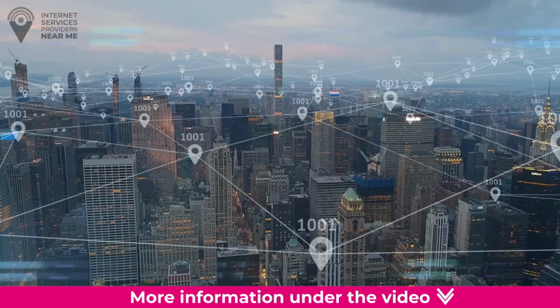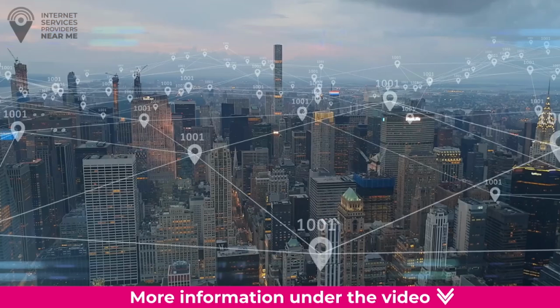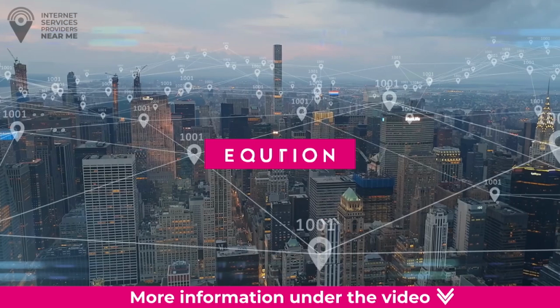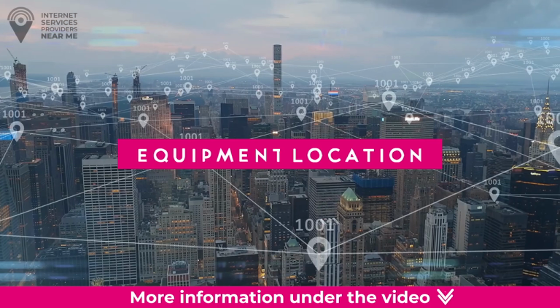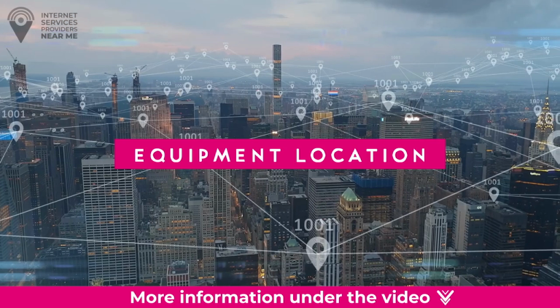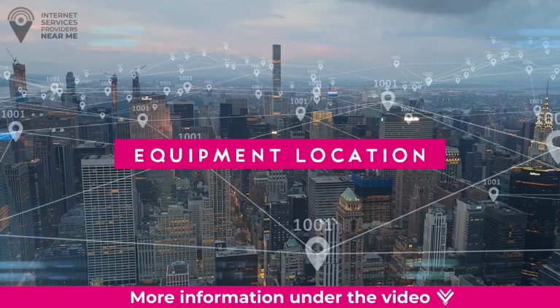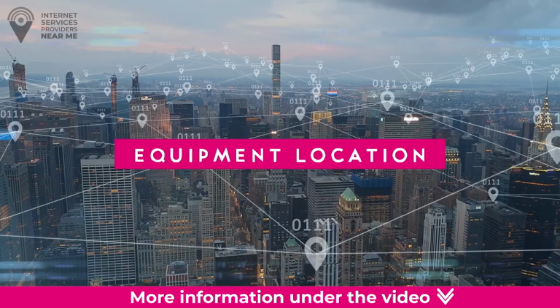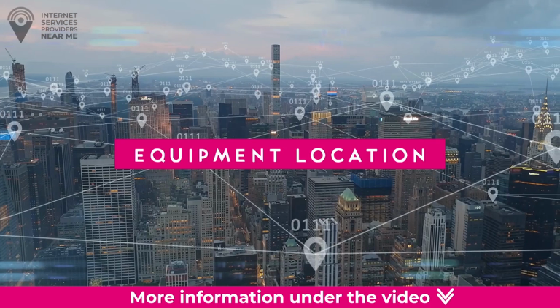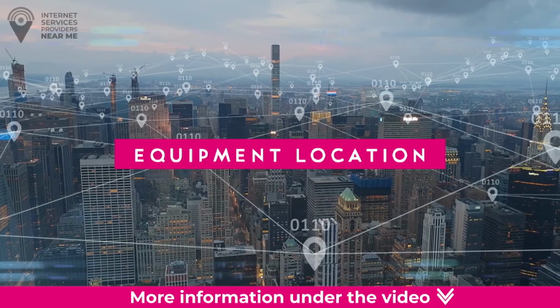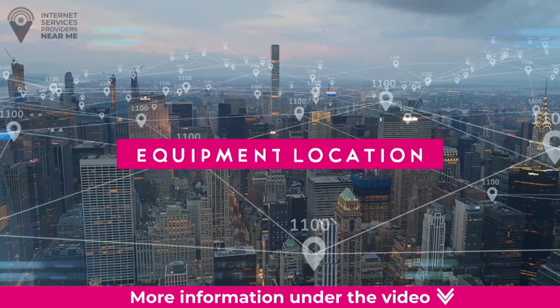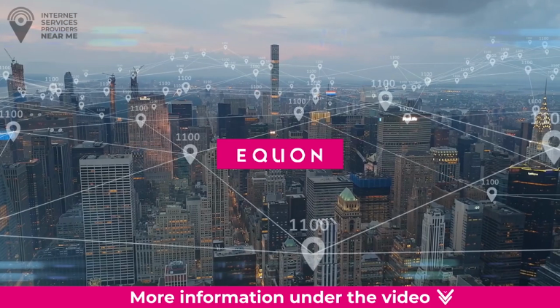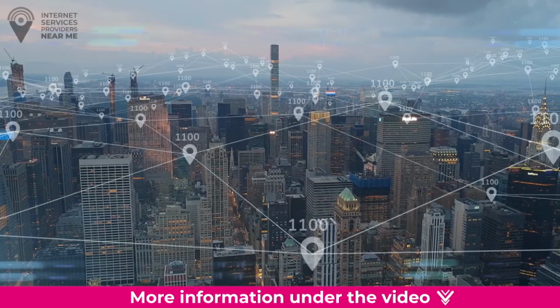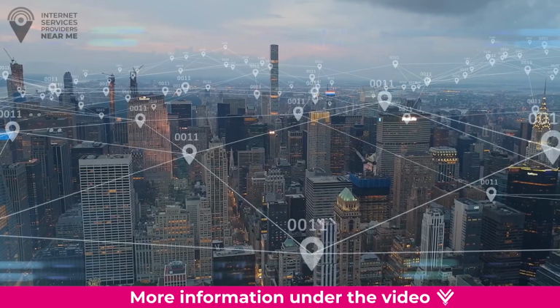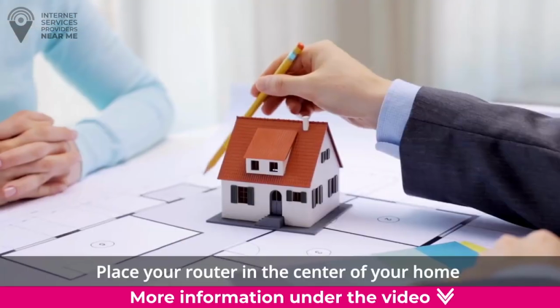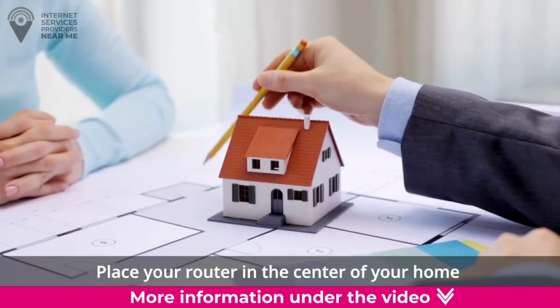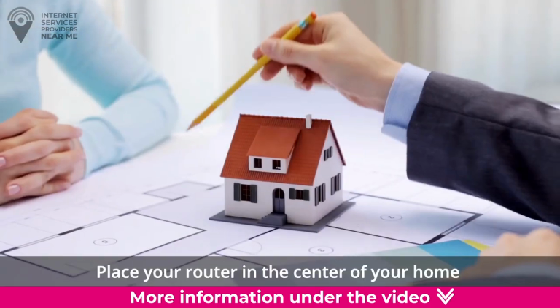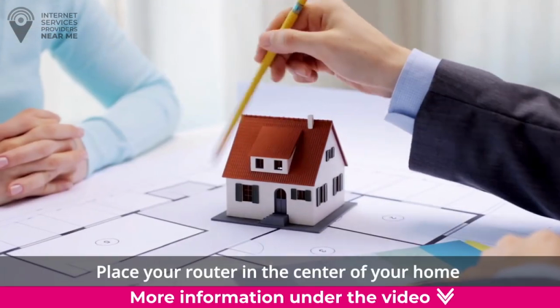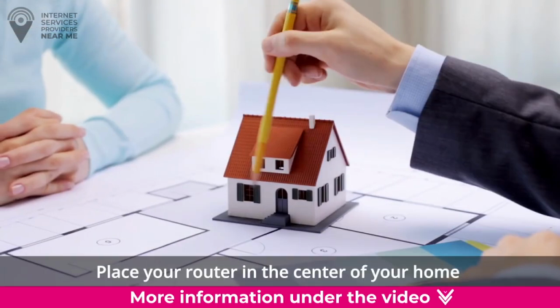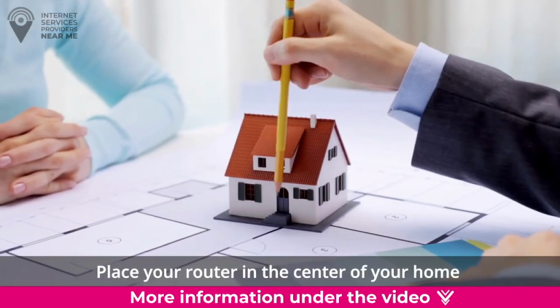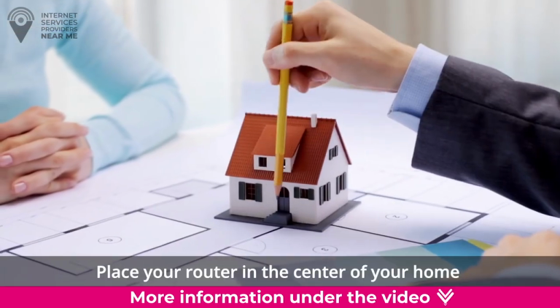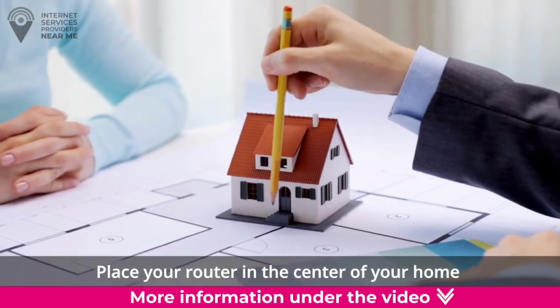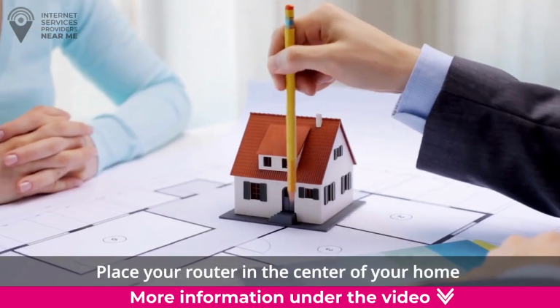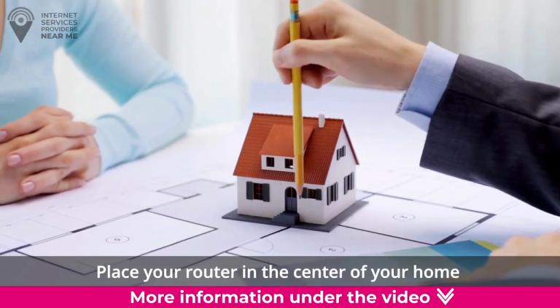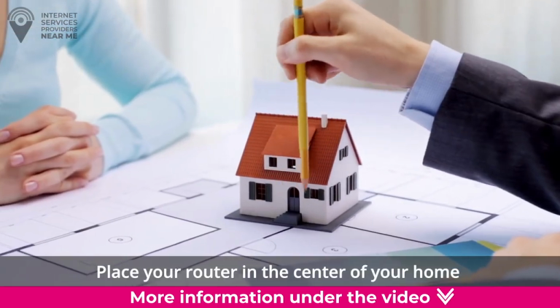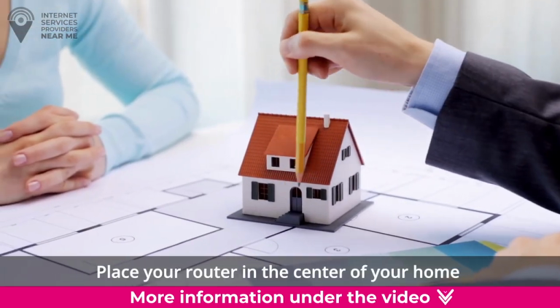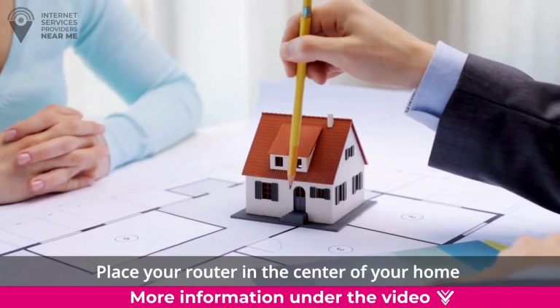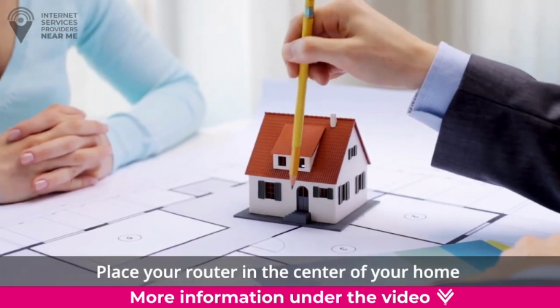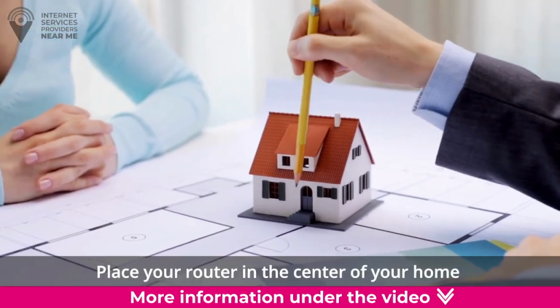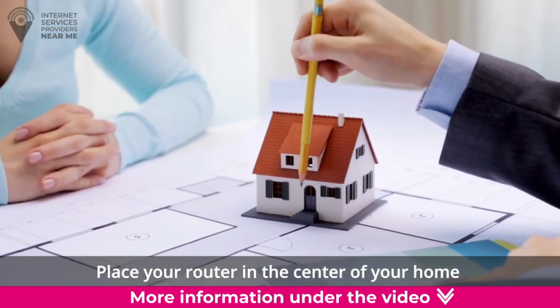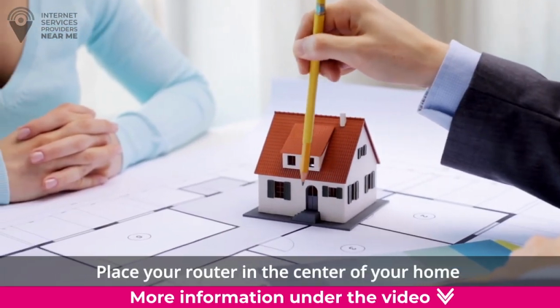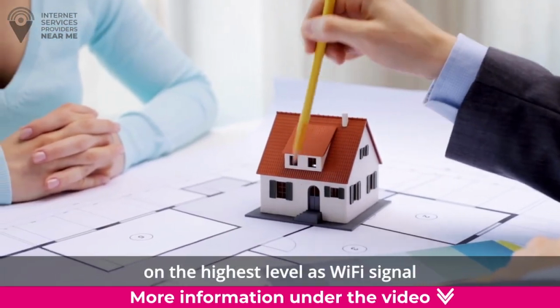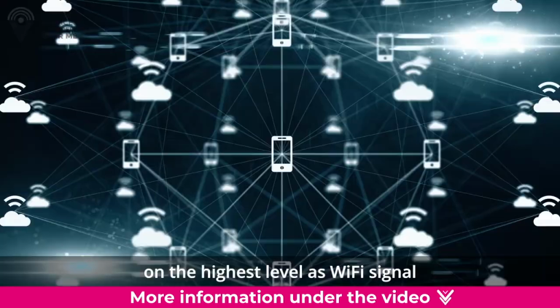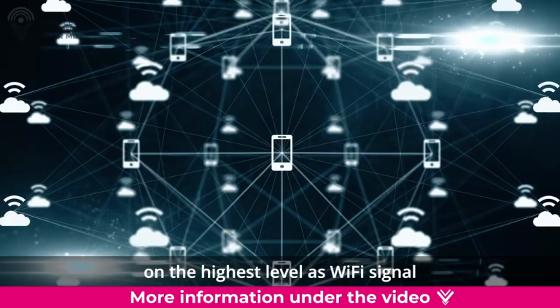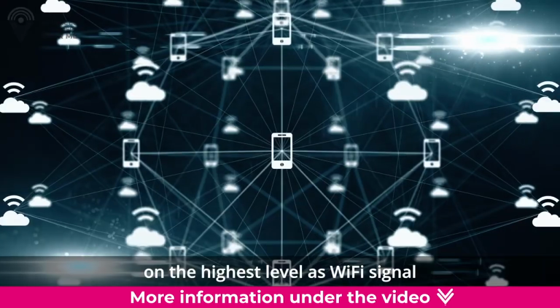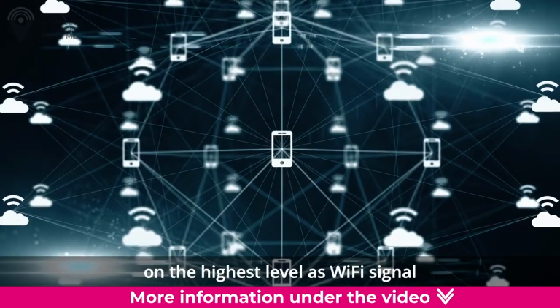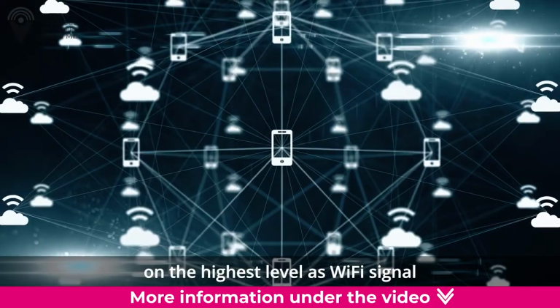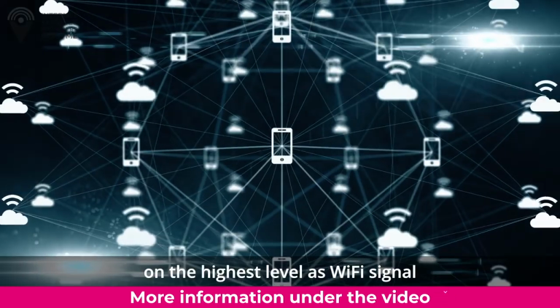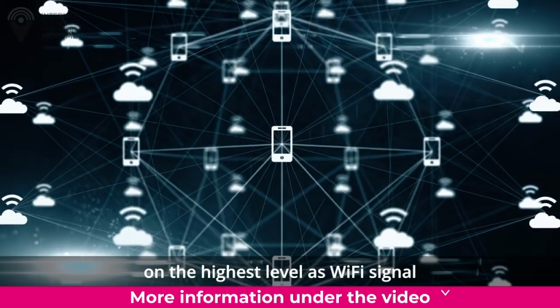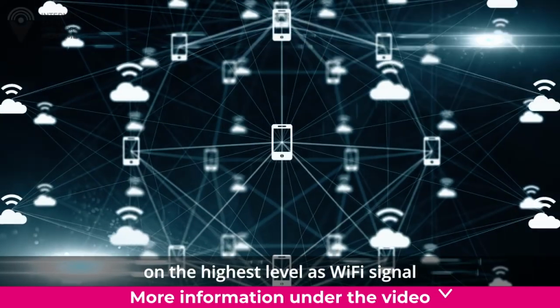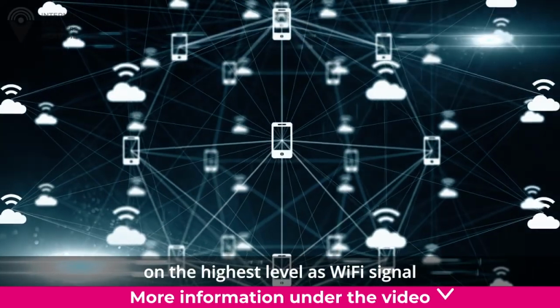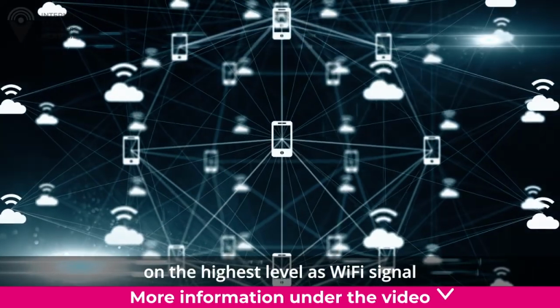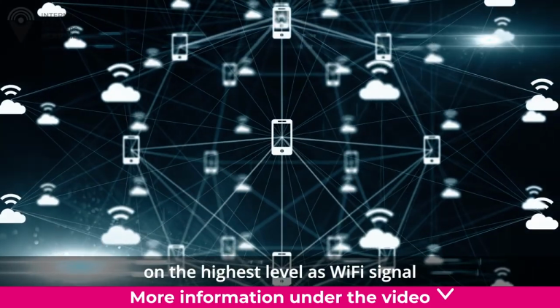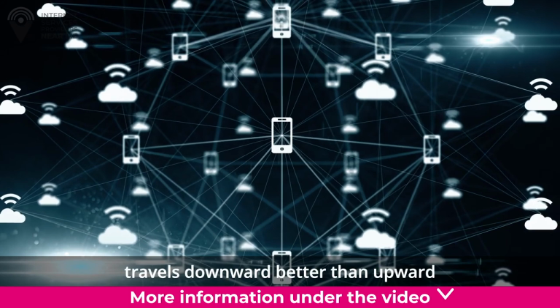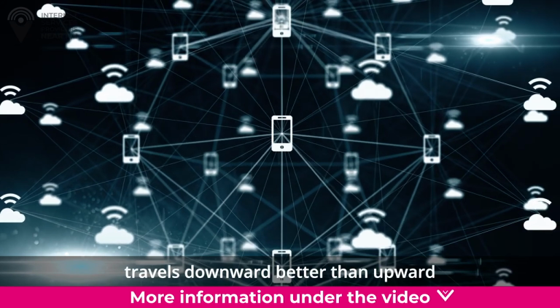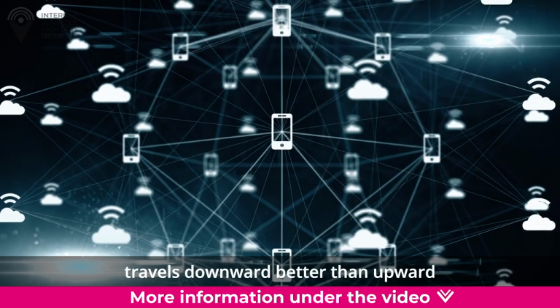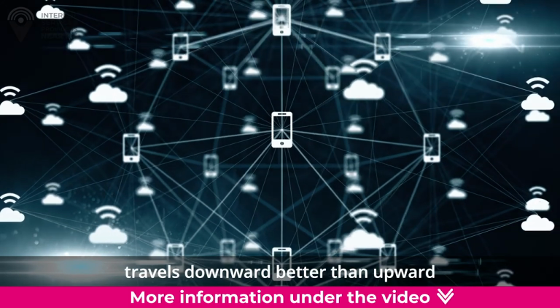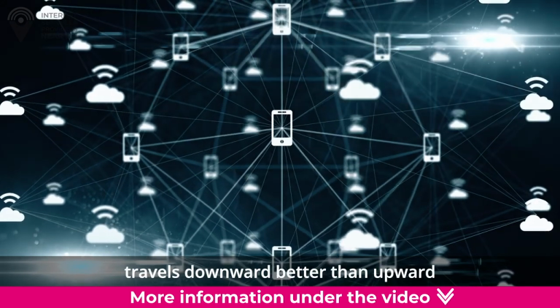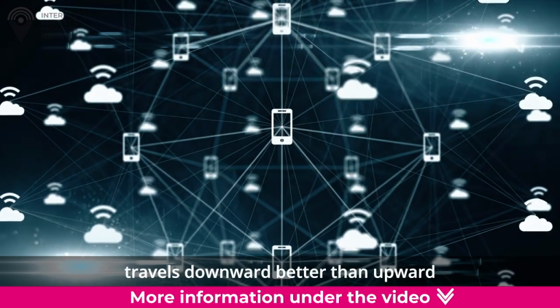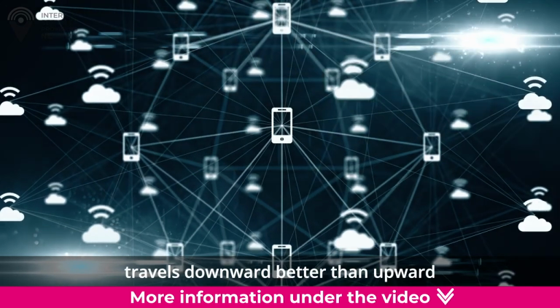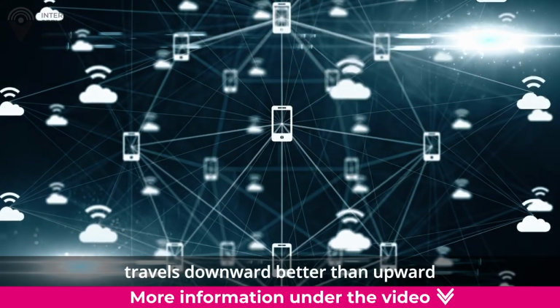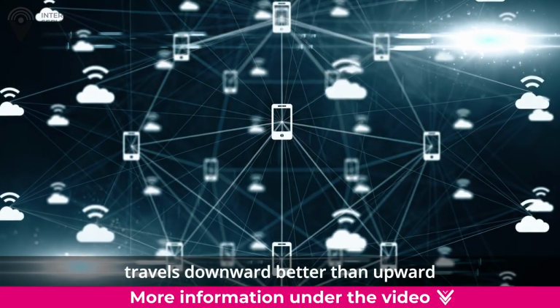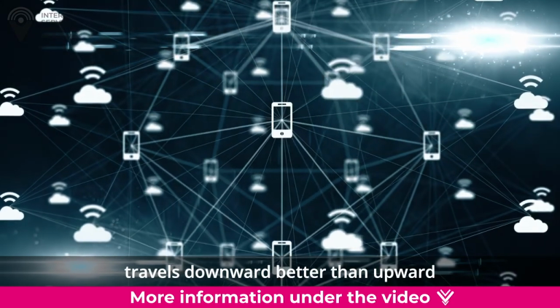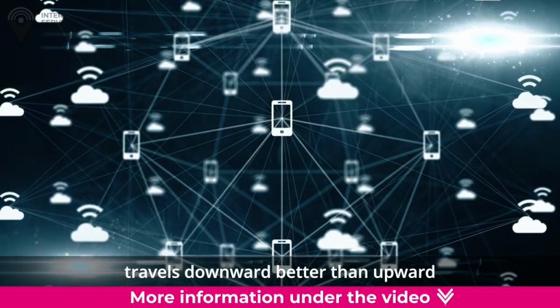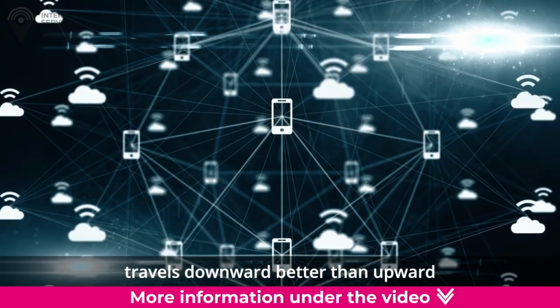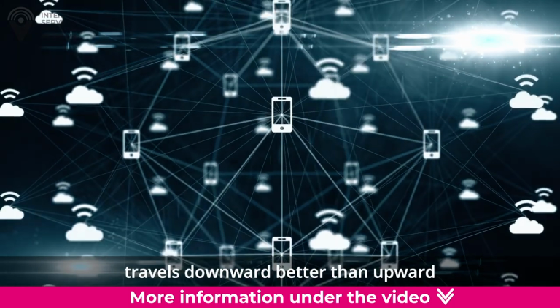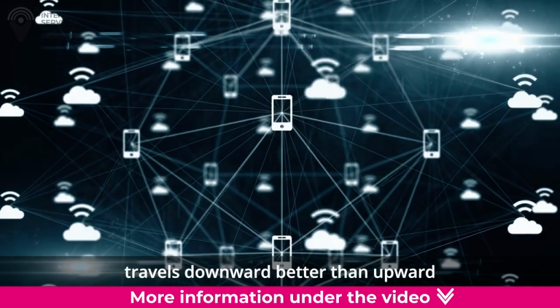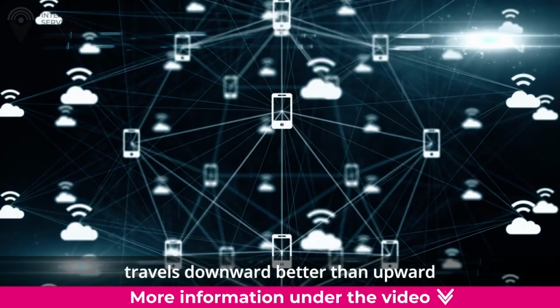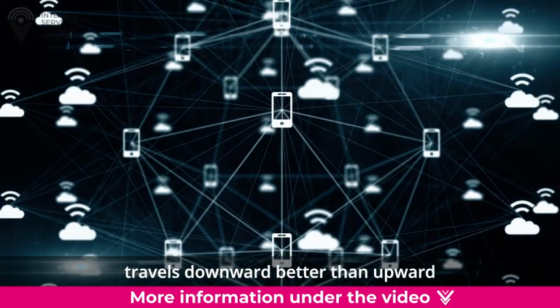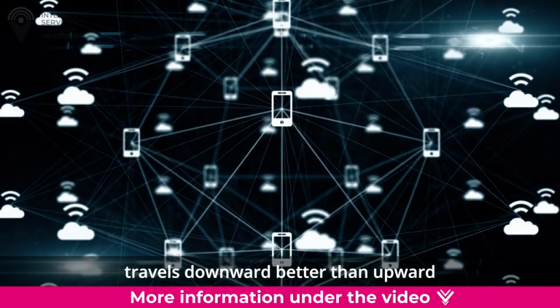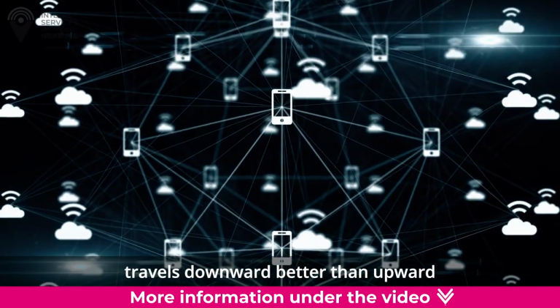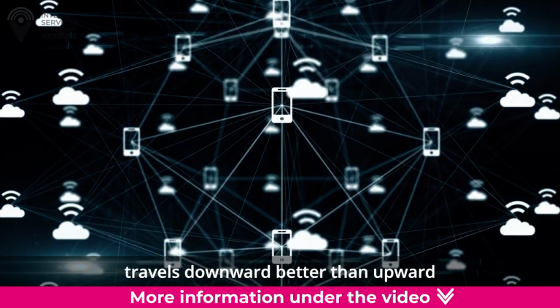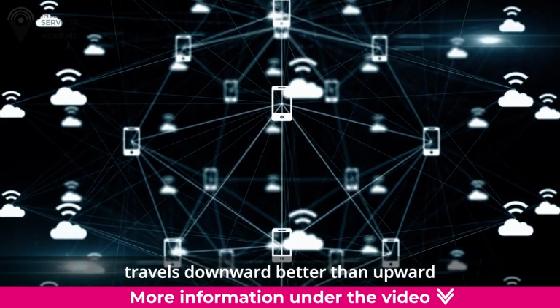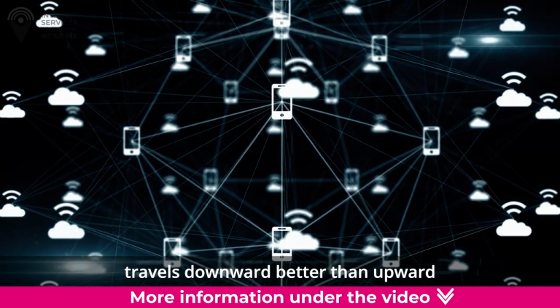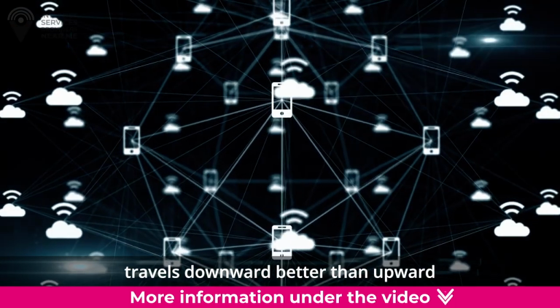Equipment location. Place your router in the center of your home, on the highest level, as Wi-Fi signal travels downward better than upward.